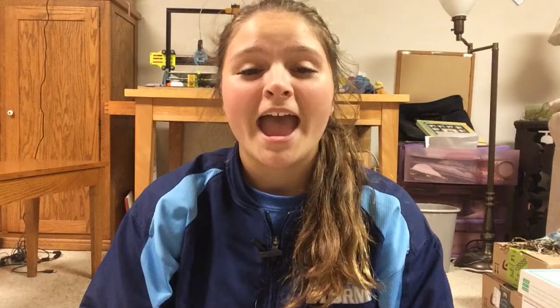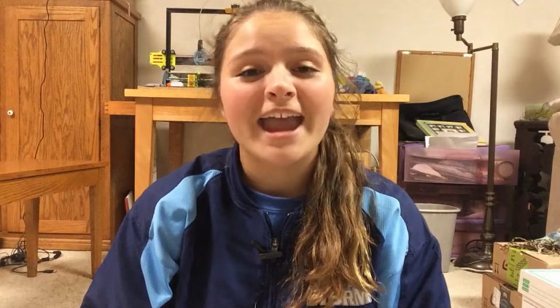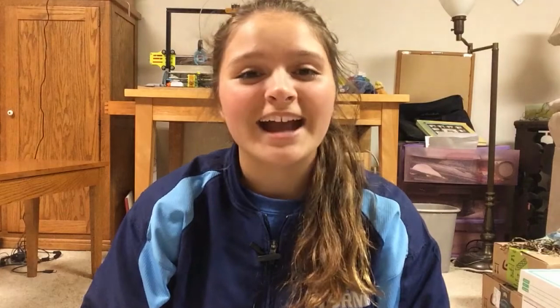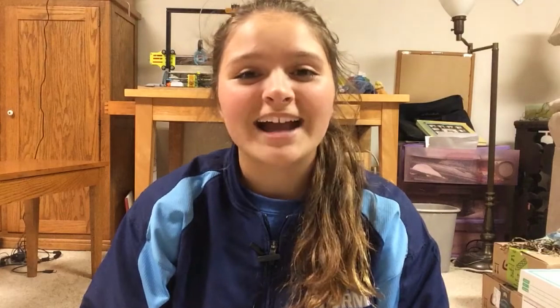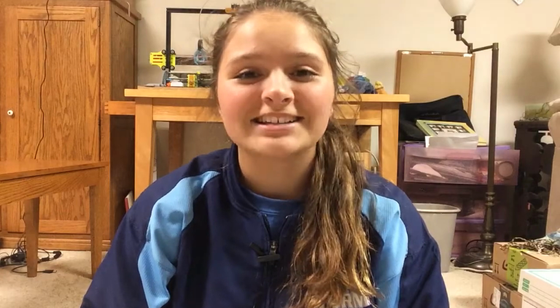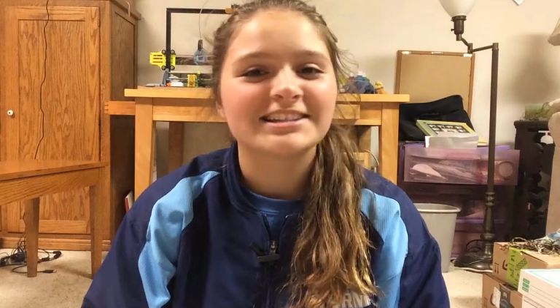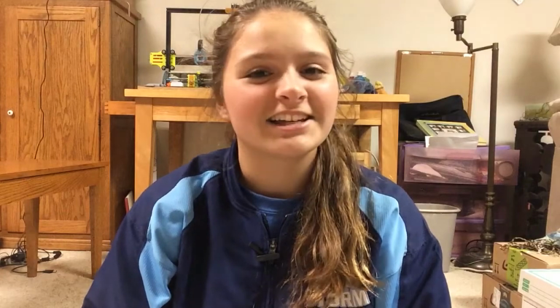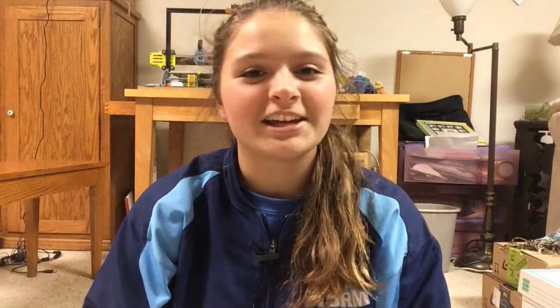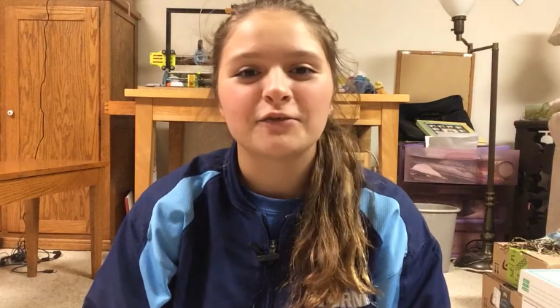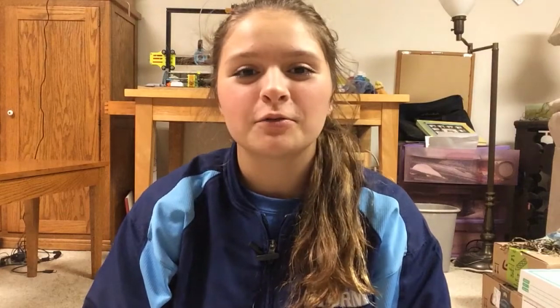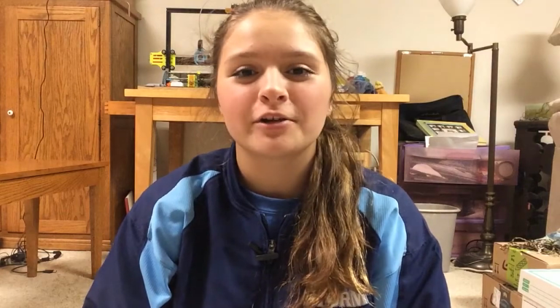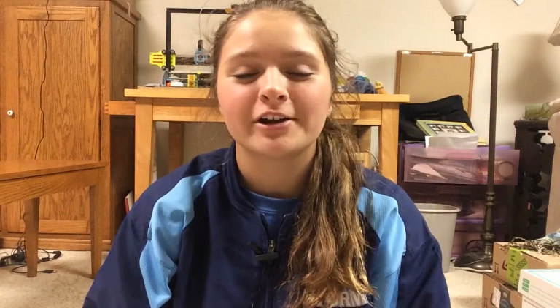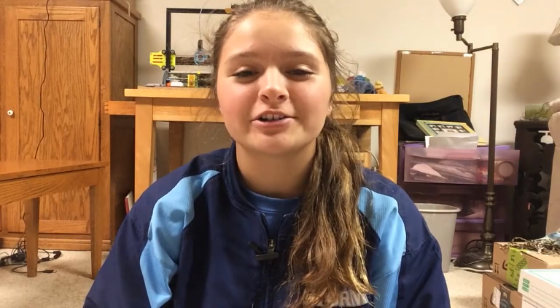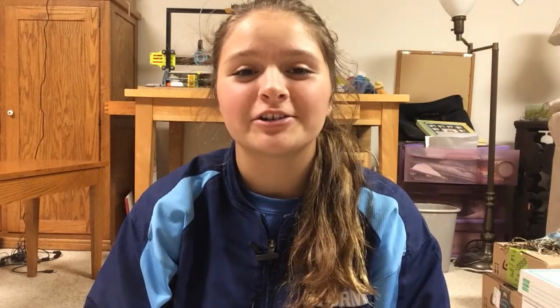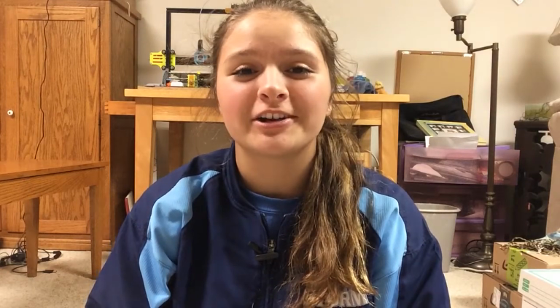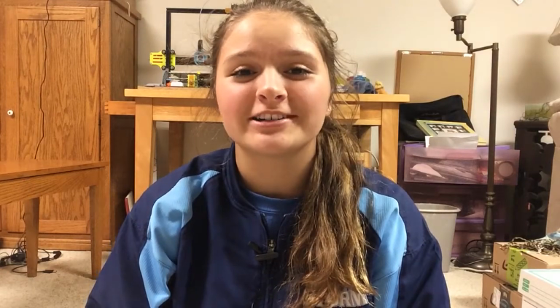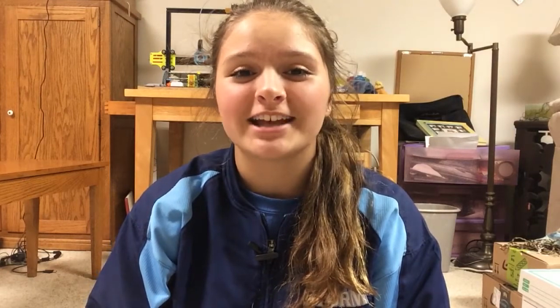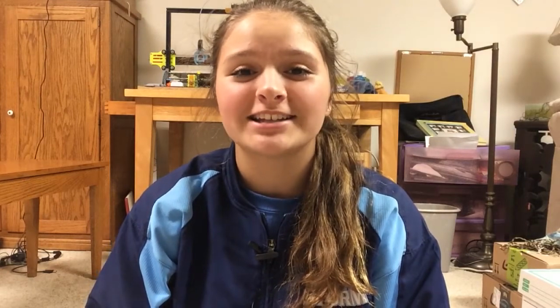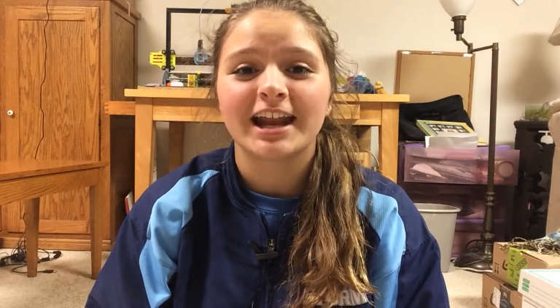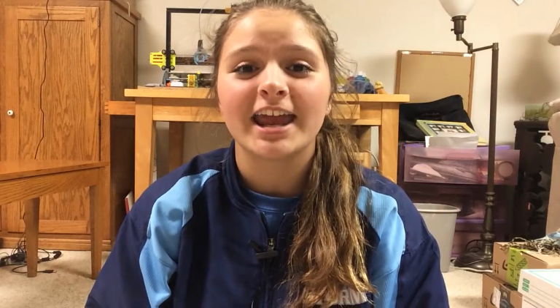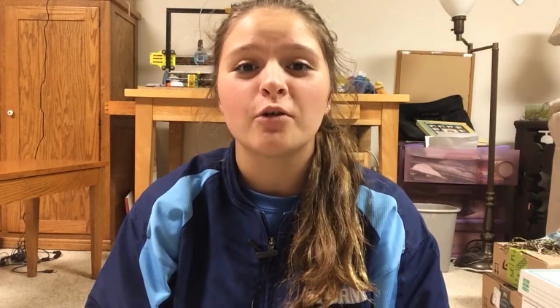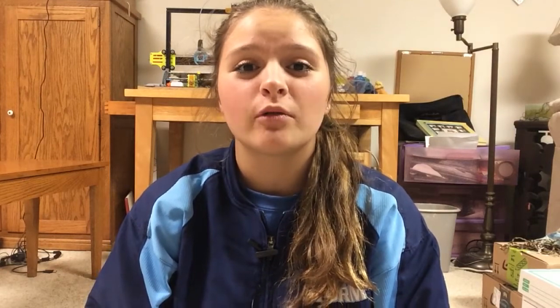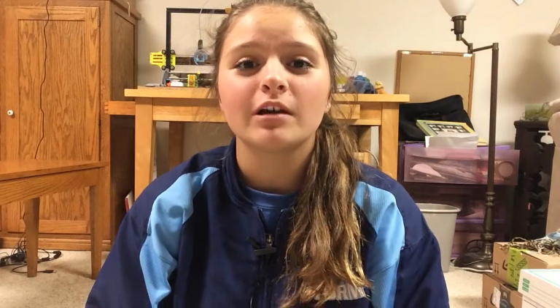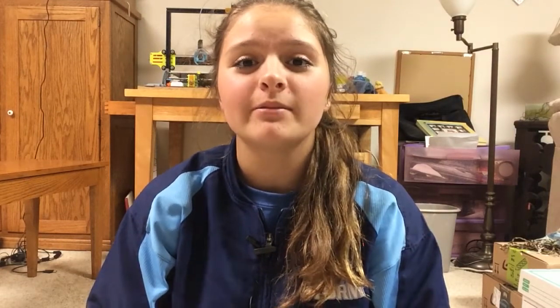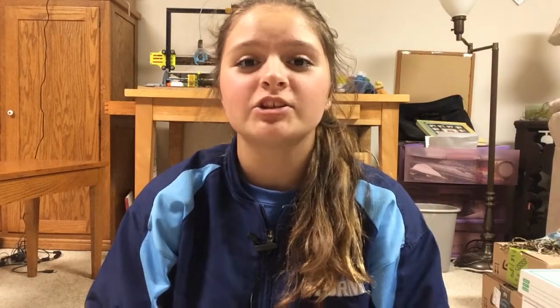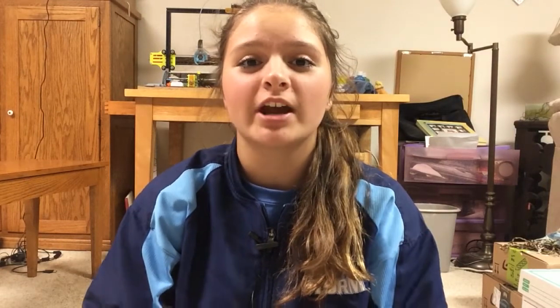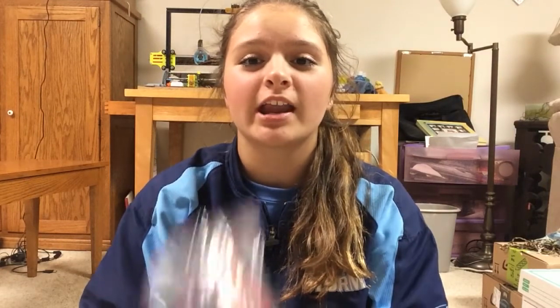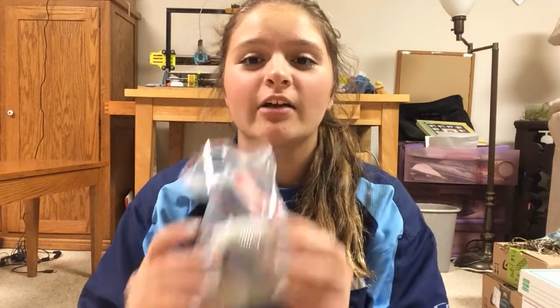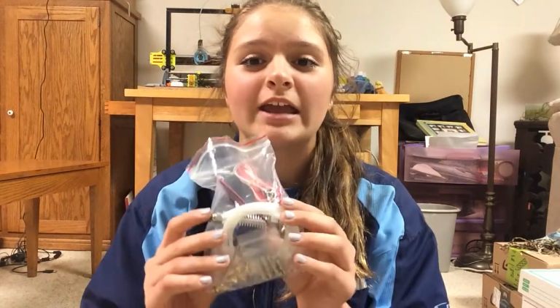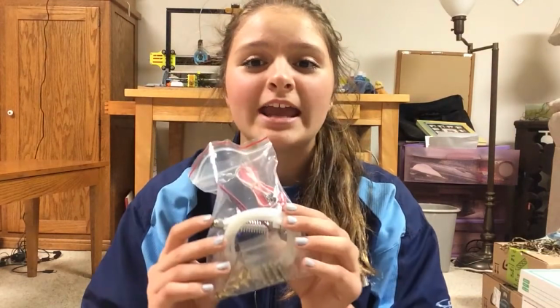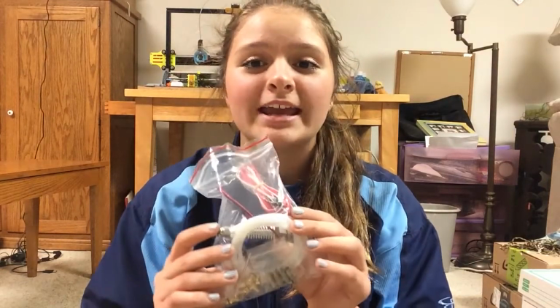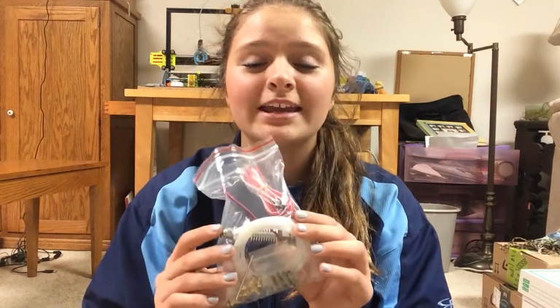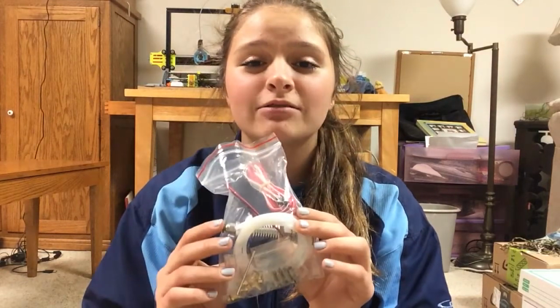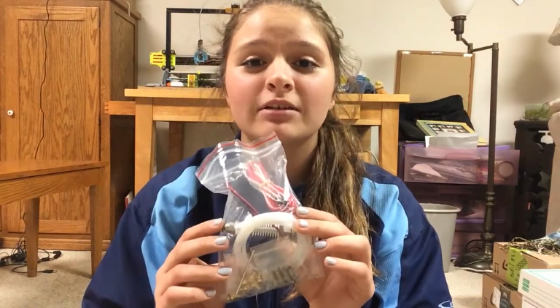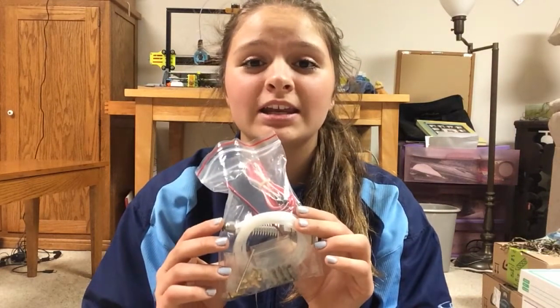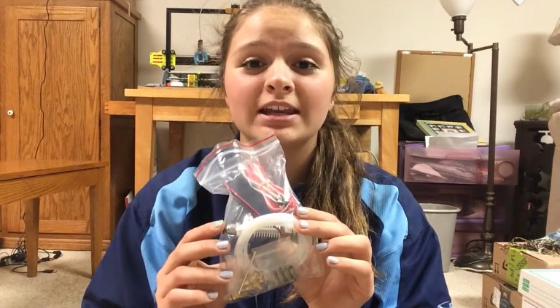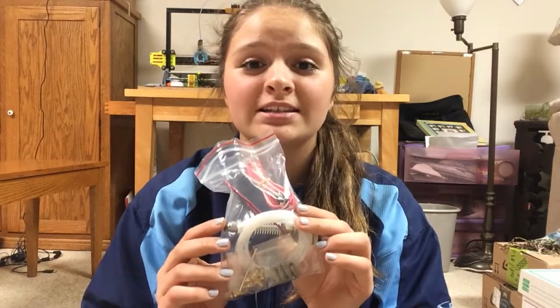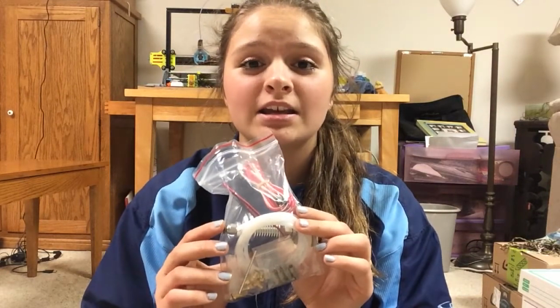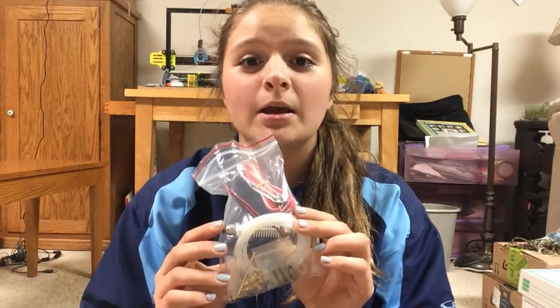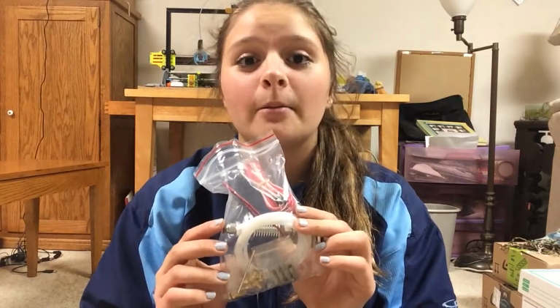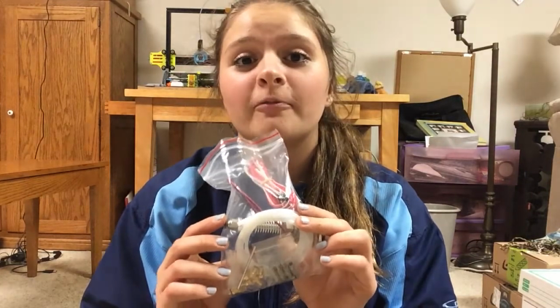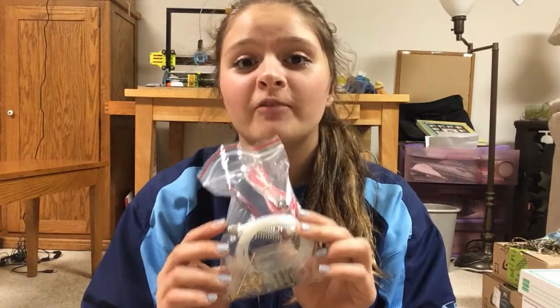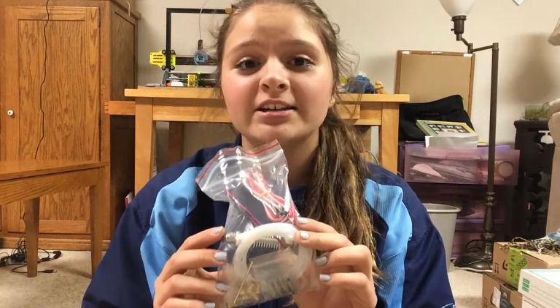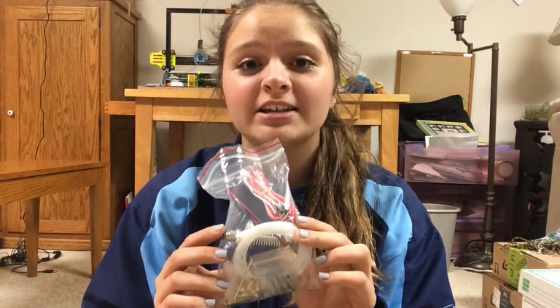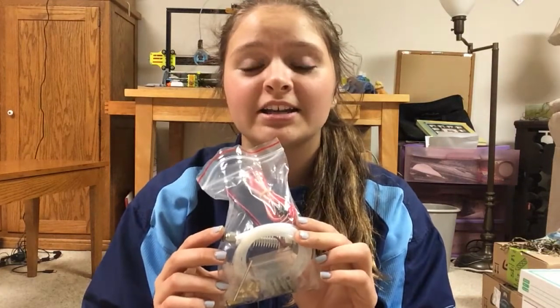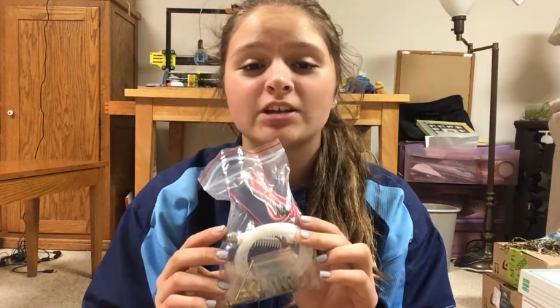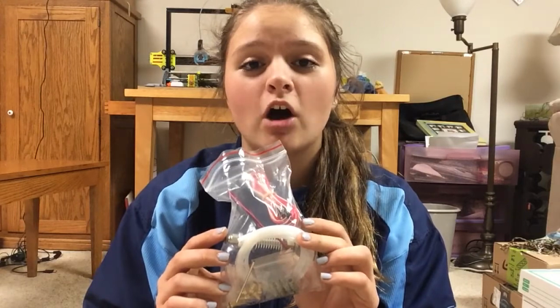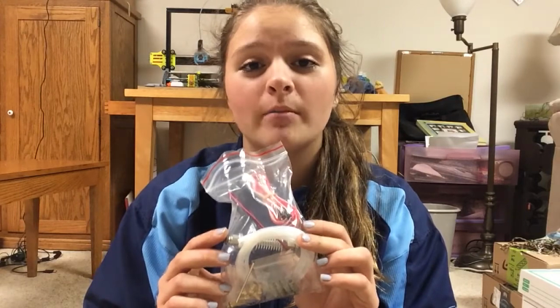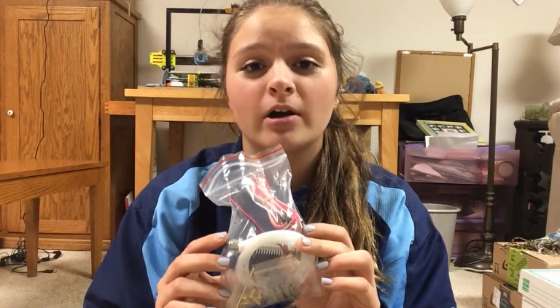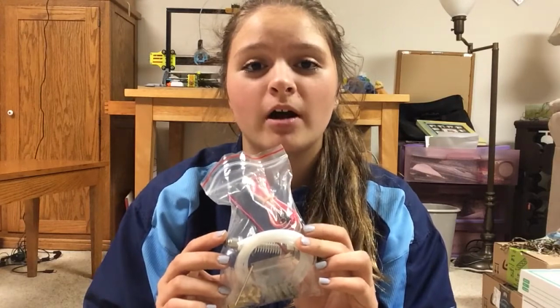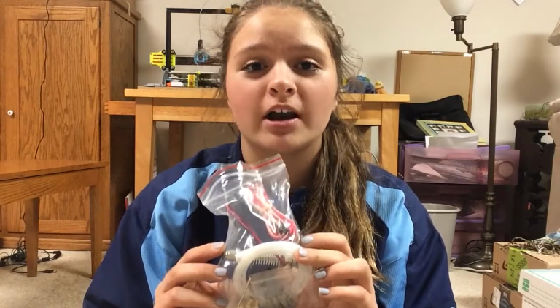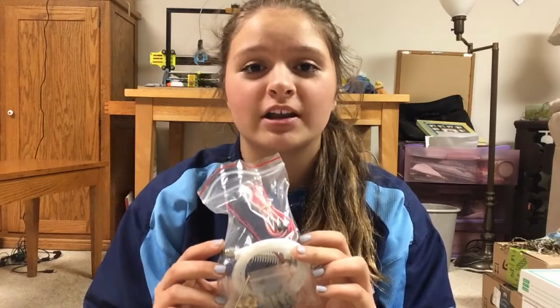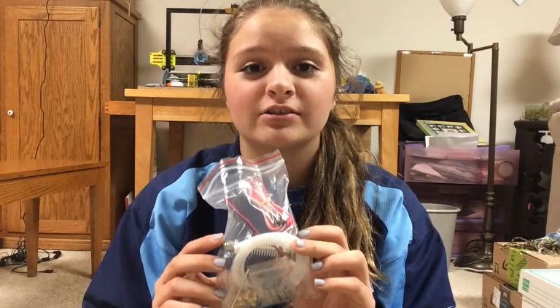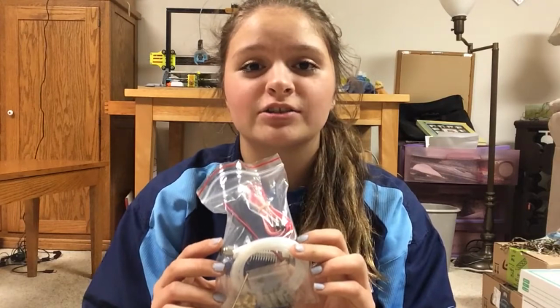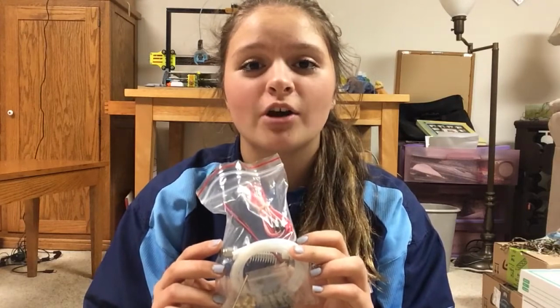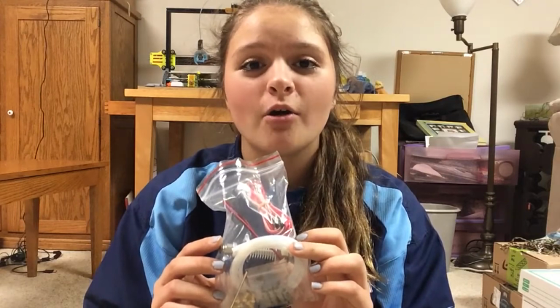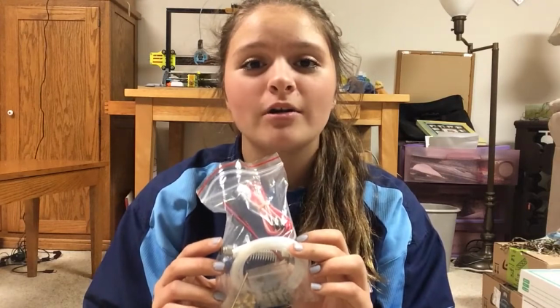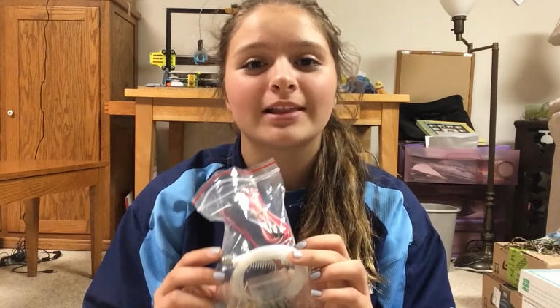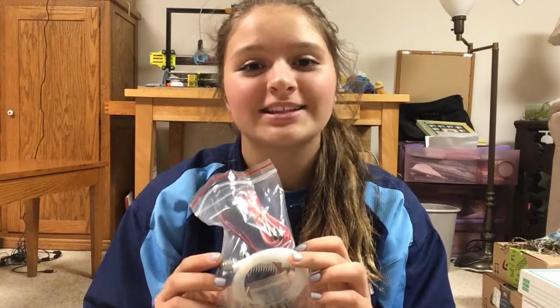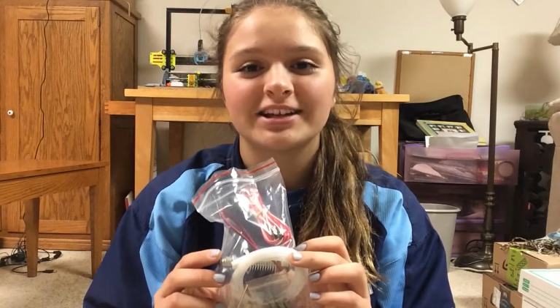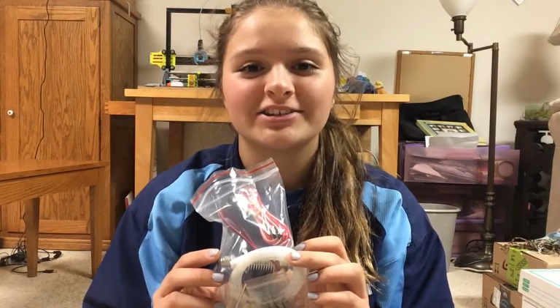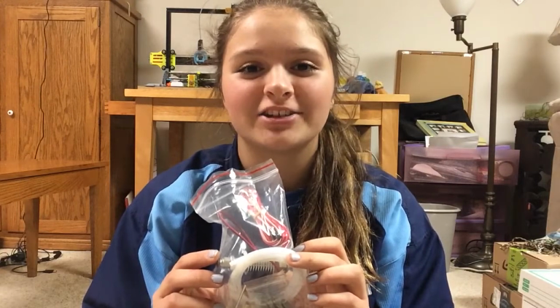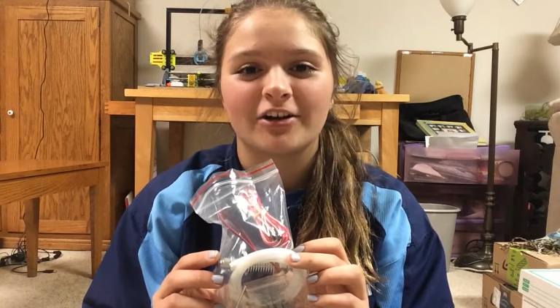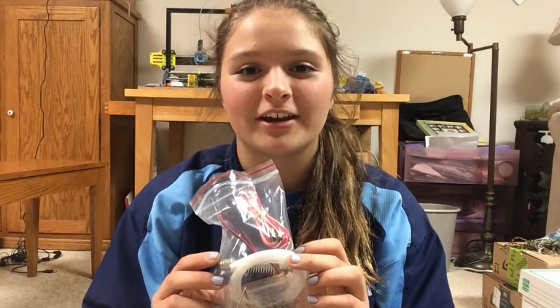Hey guys, it's Lydia from Creator Studios and today we're going to be checking out E3D's V6 All Metal Hot Ends. Let's get started.